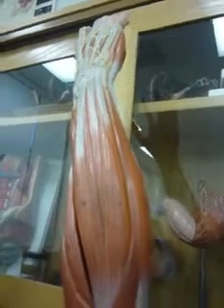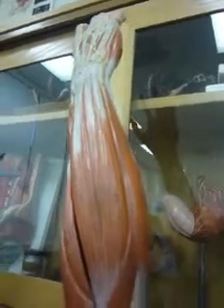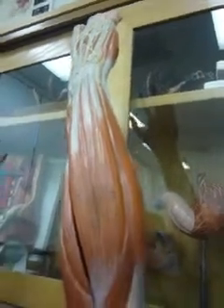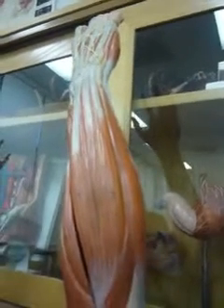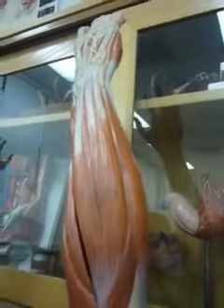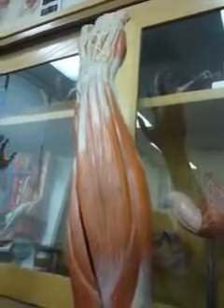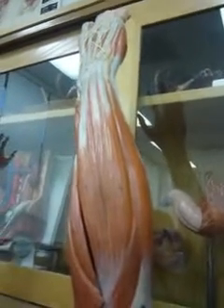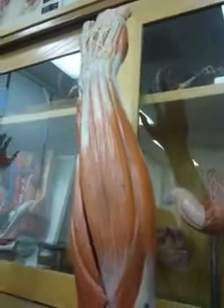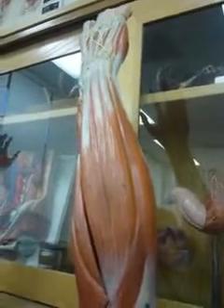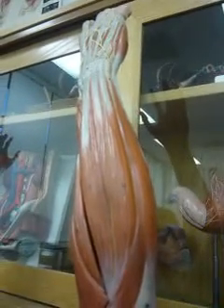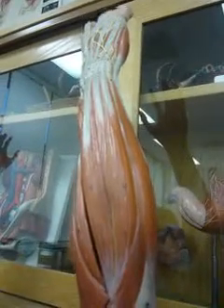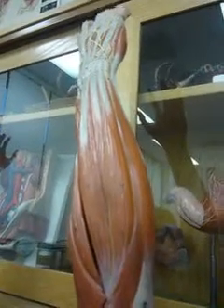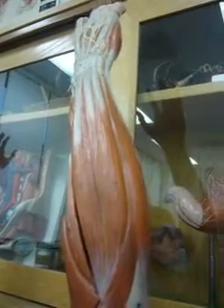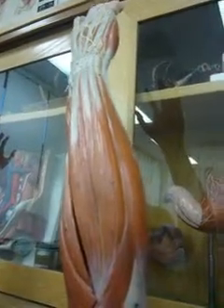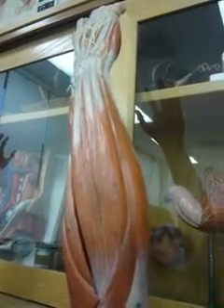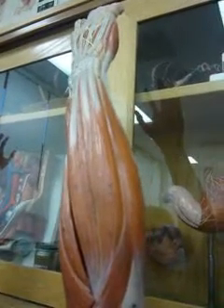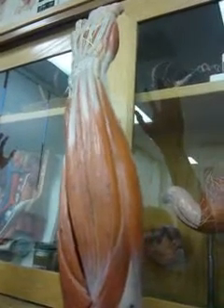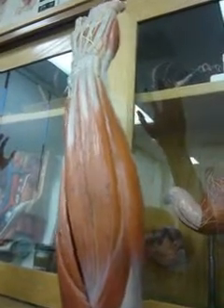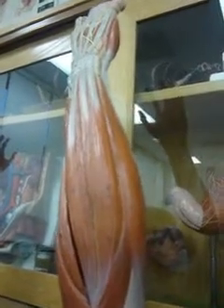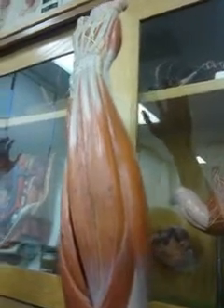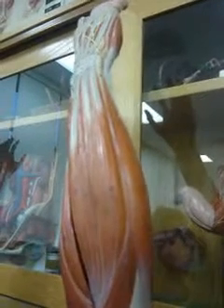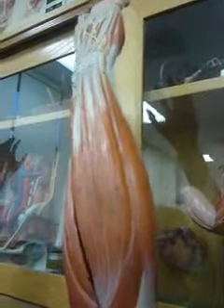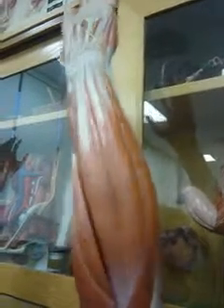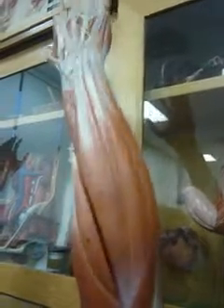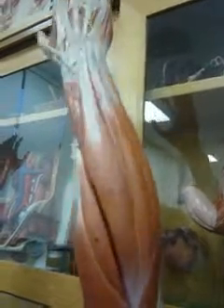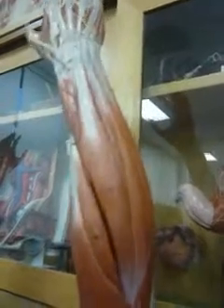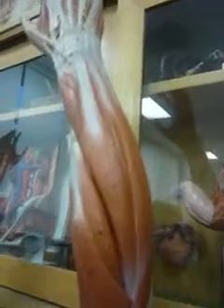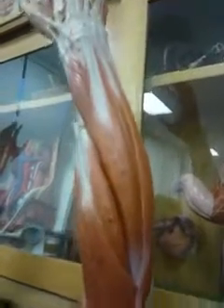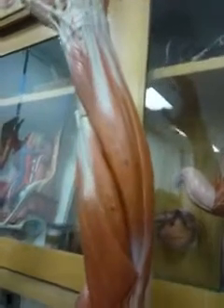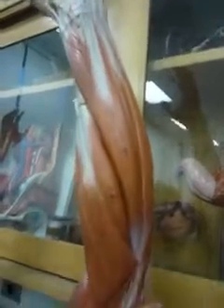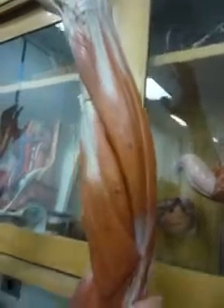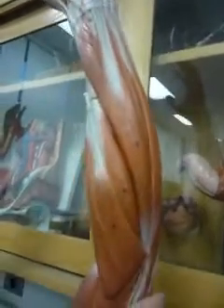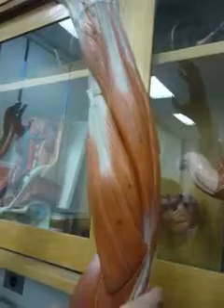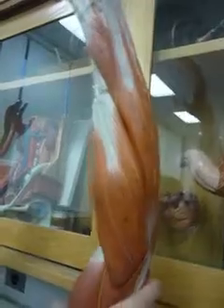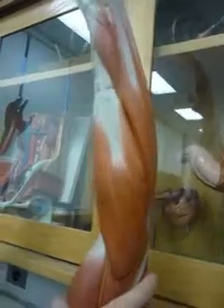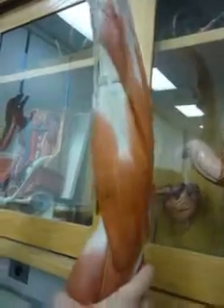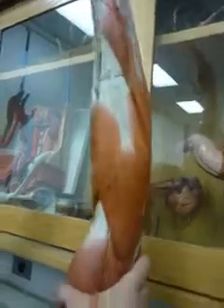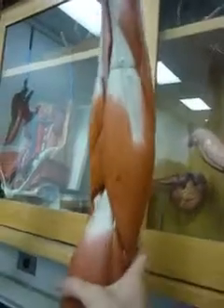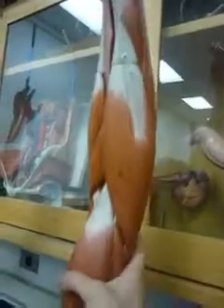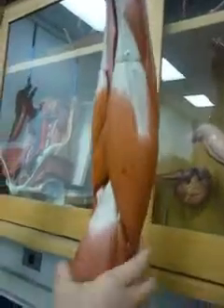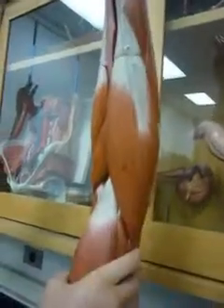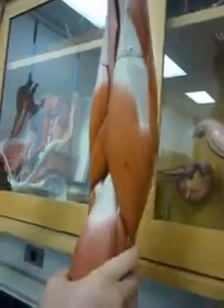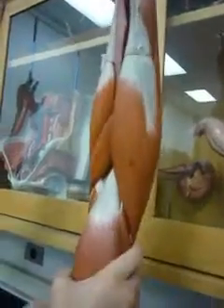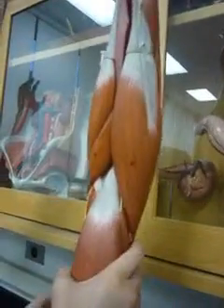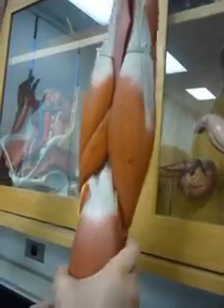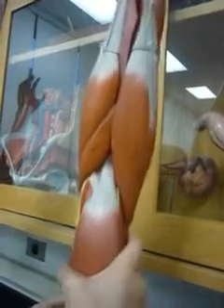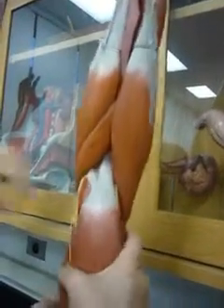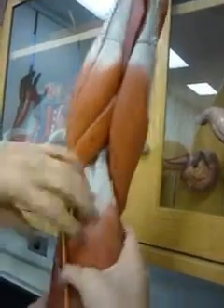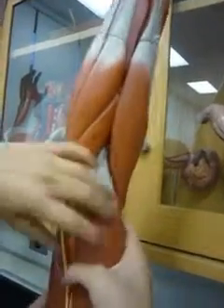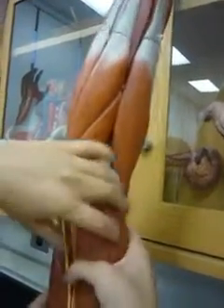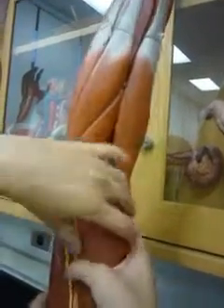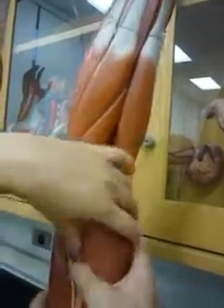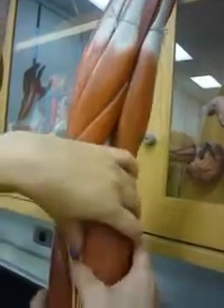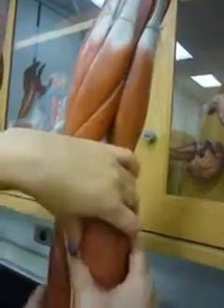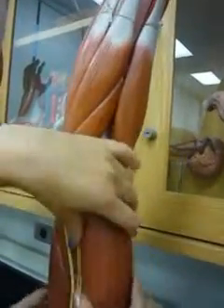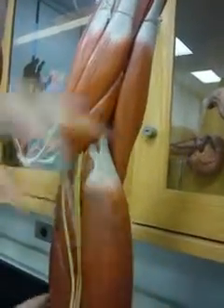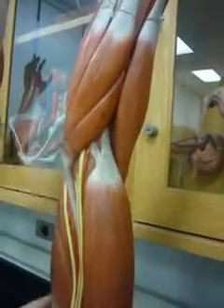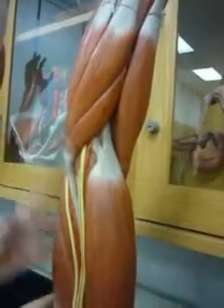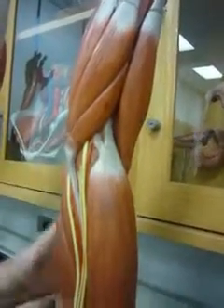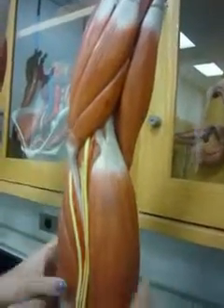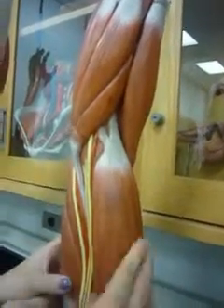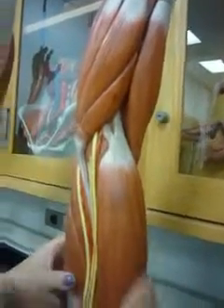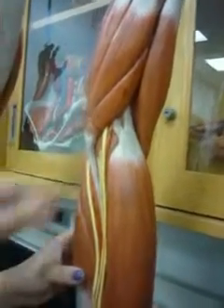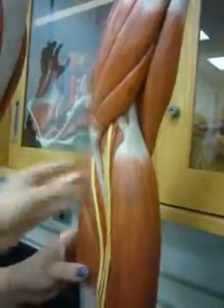That's it? This part of you? The biceps? This is the biceps. This is the triceps.